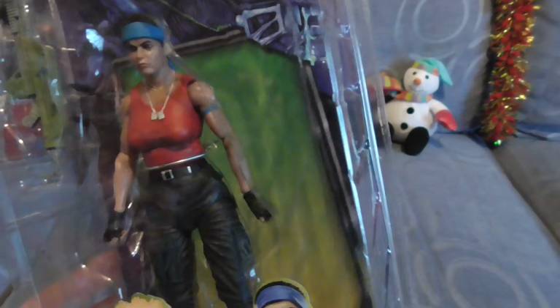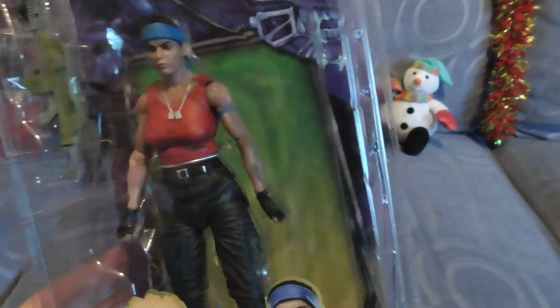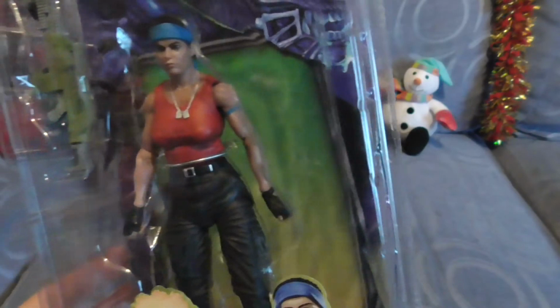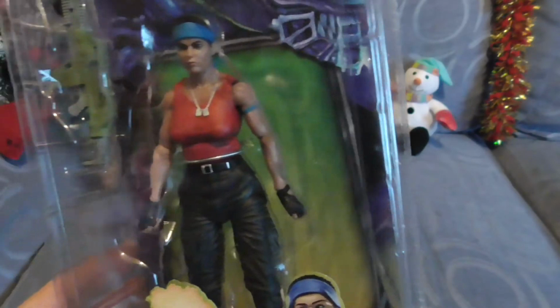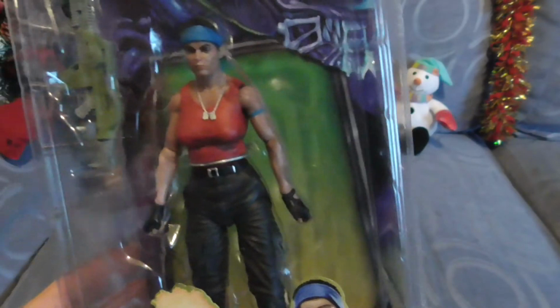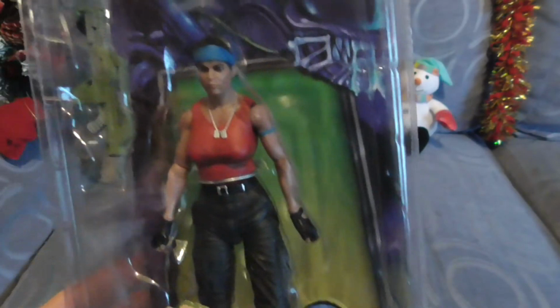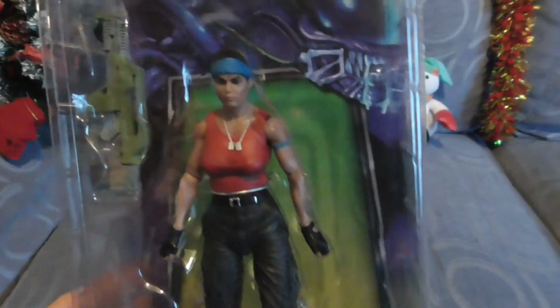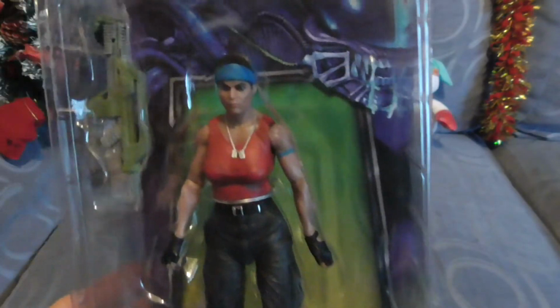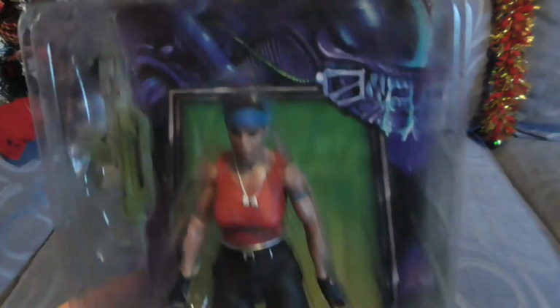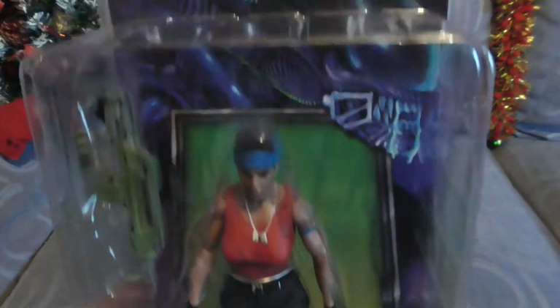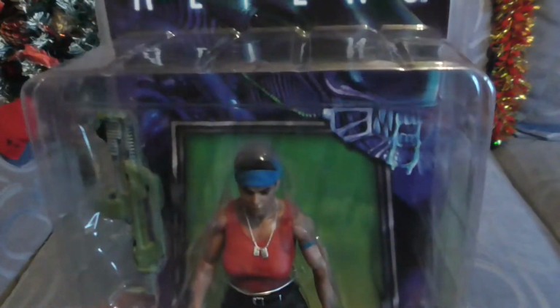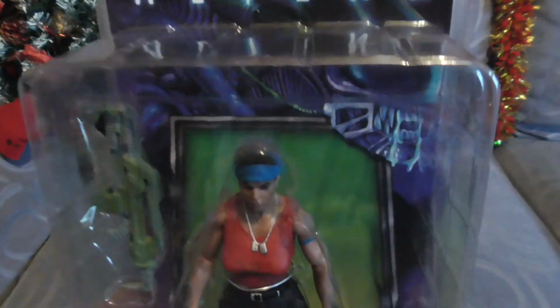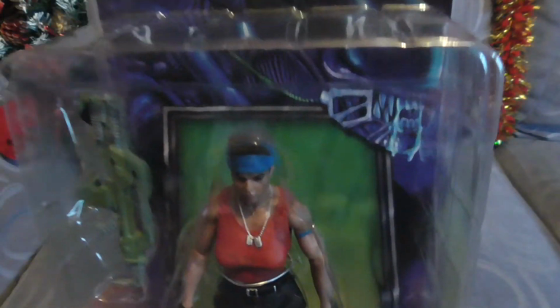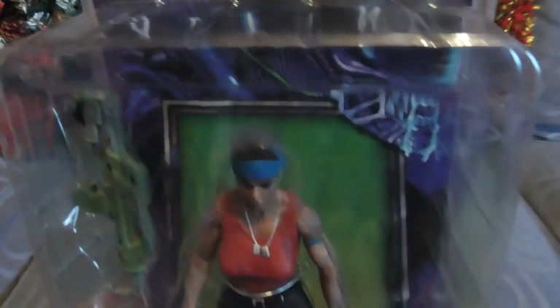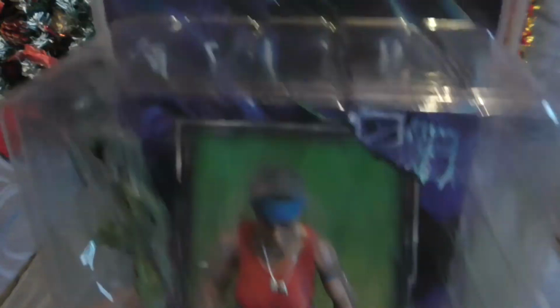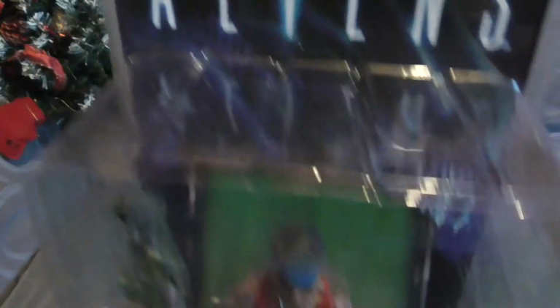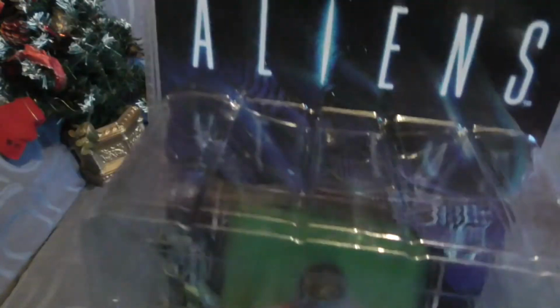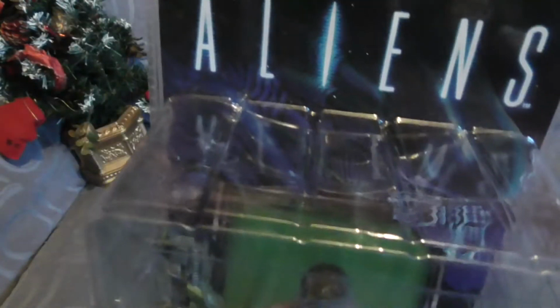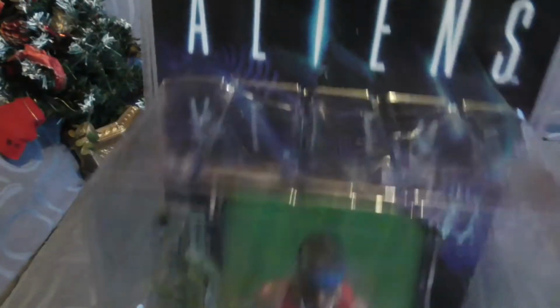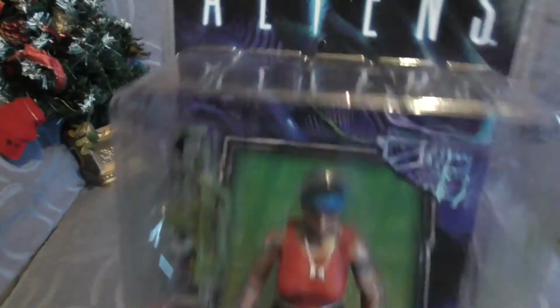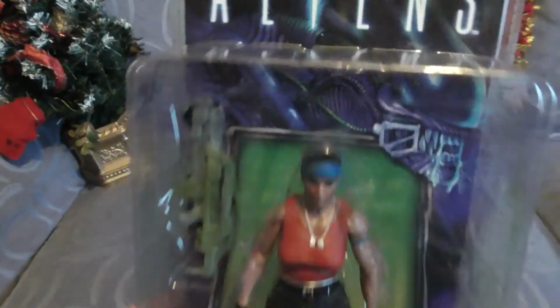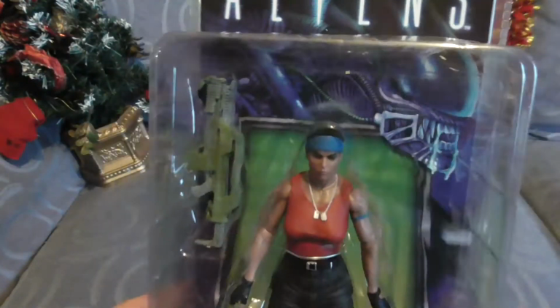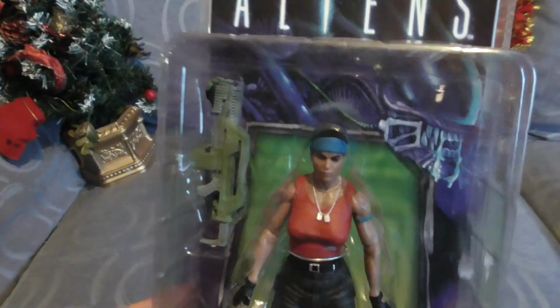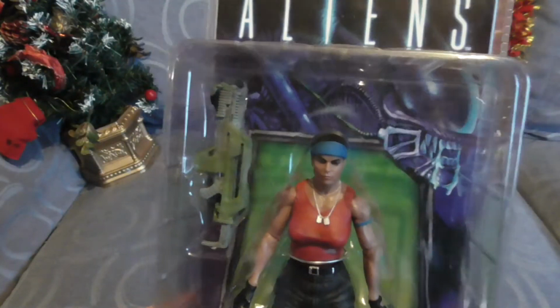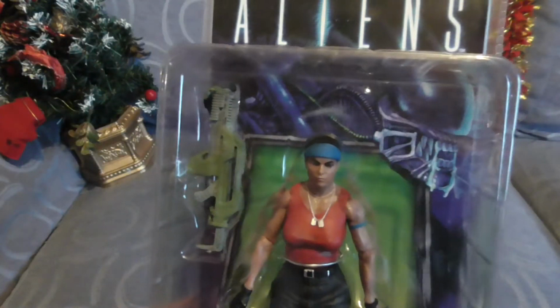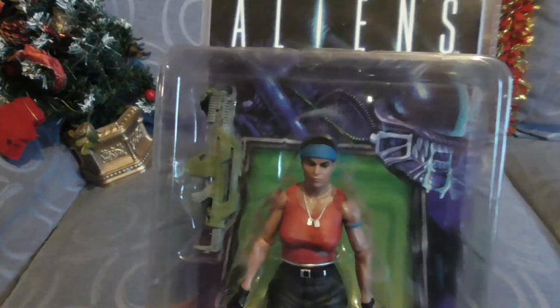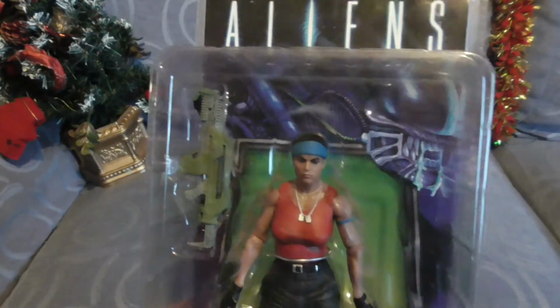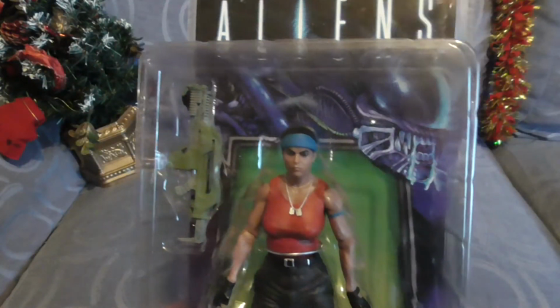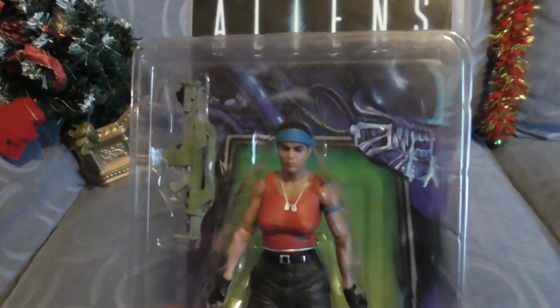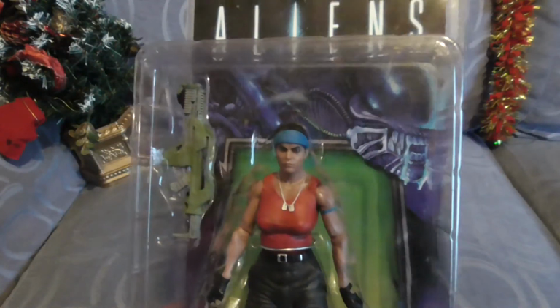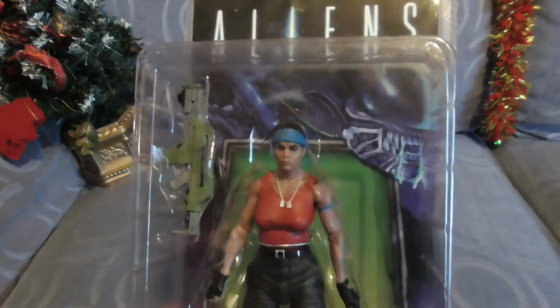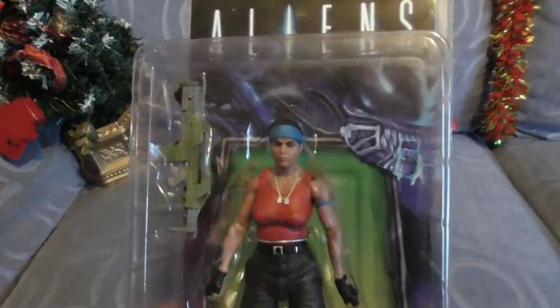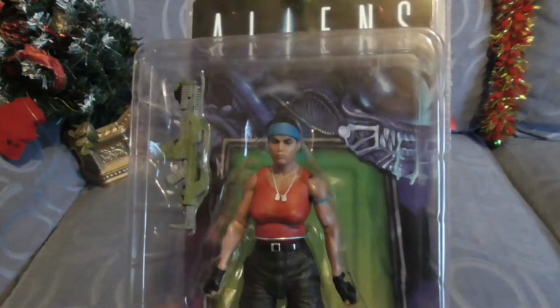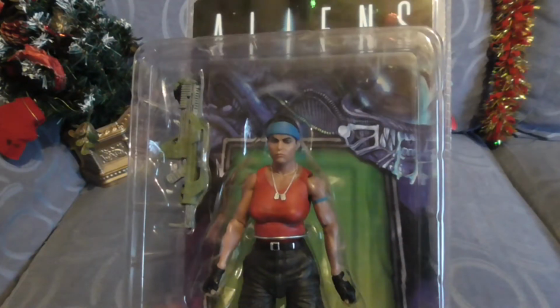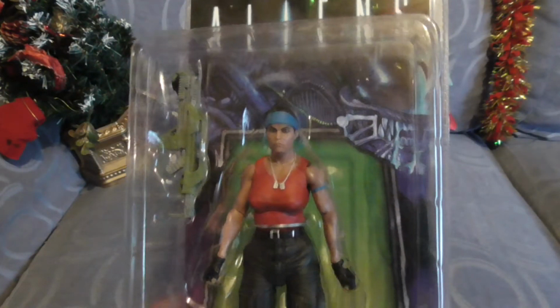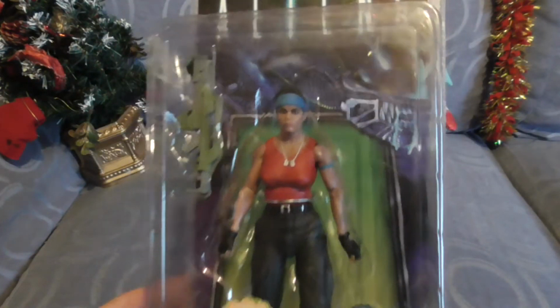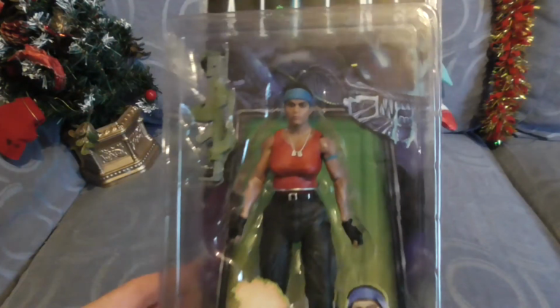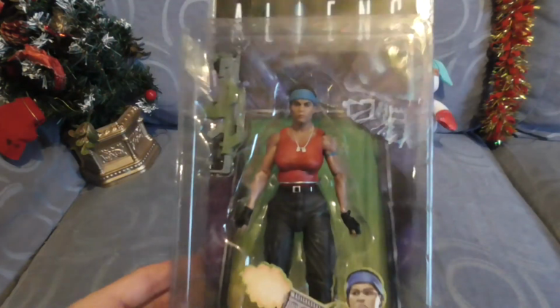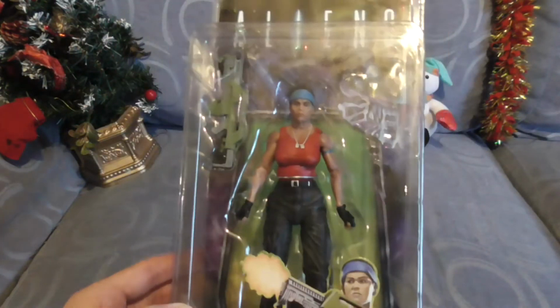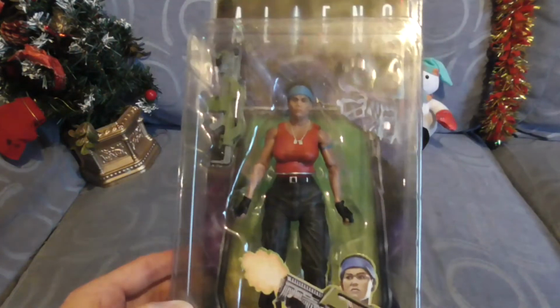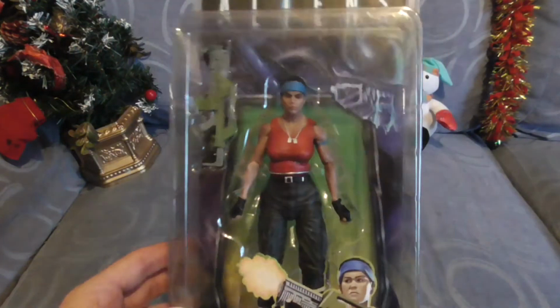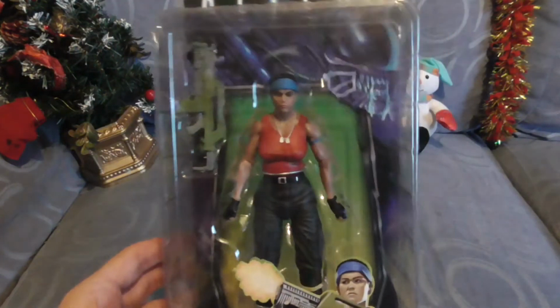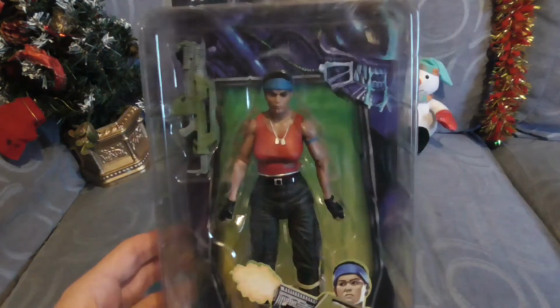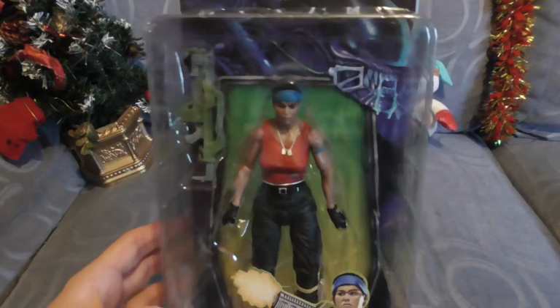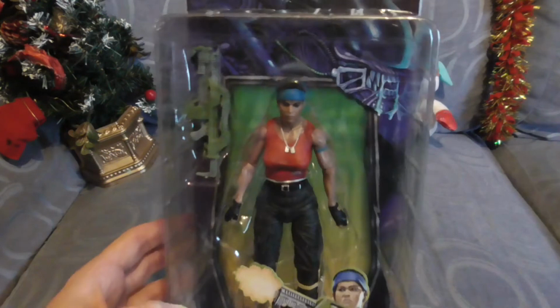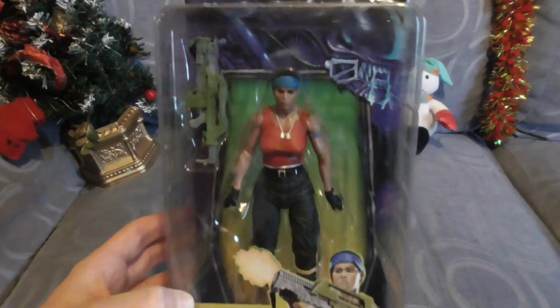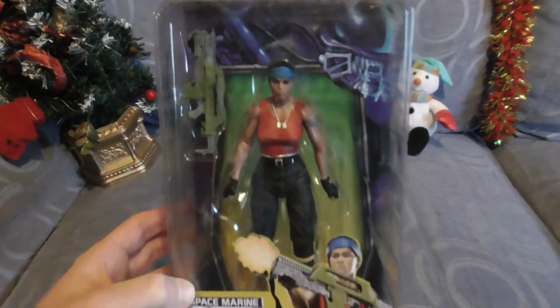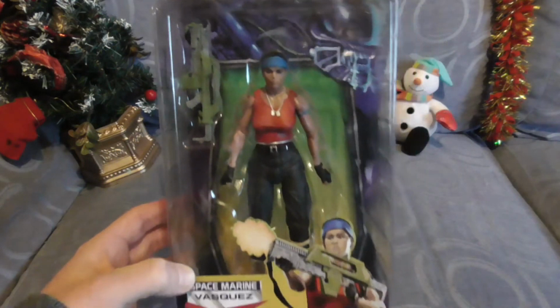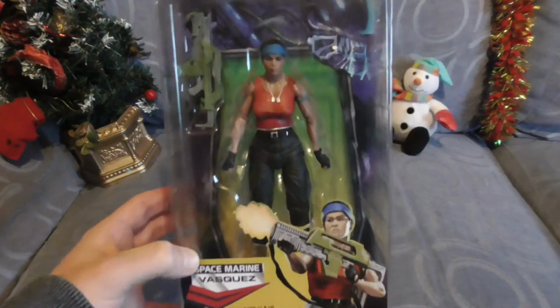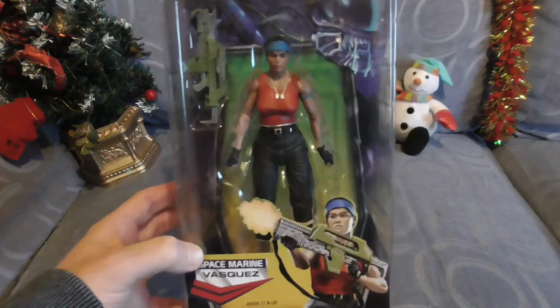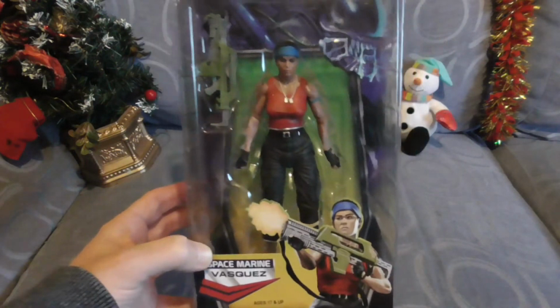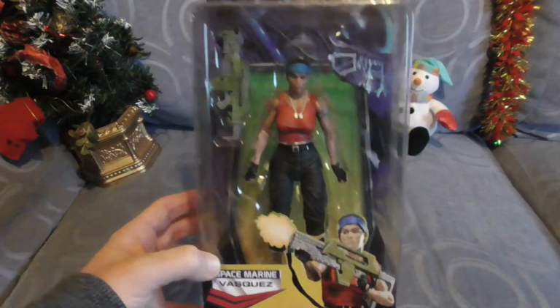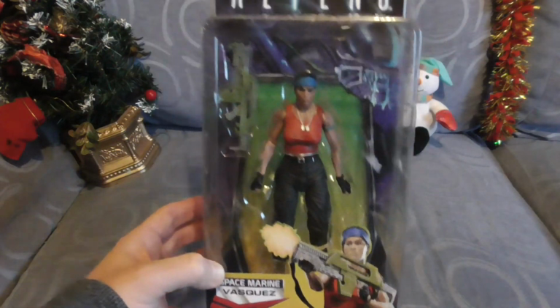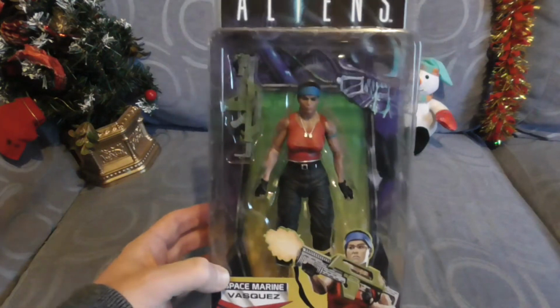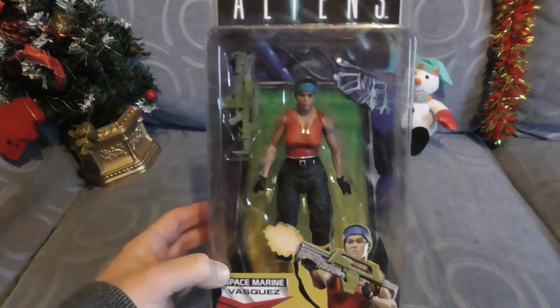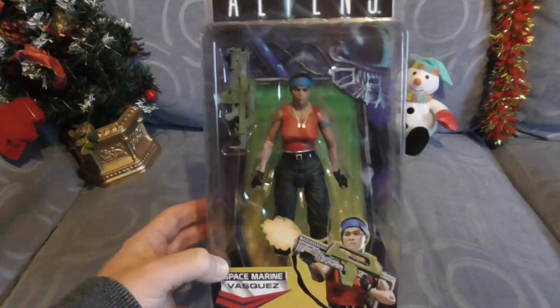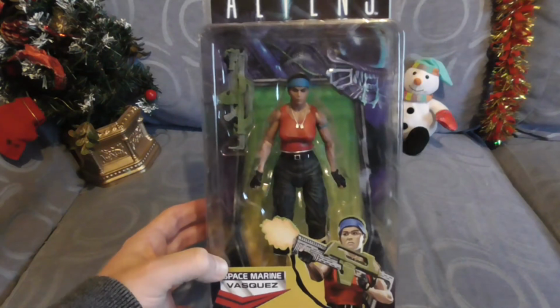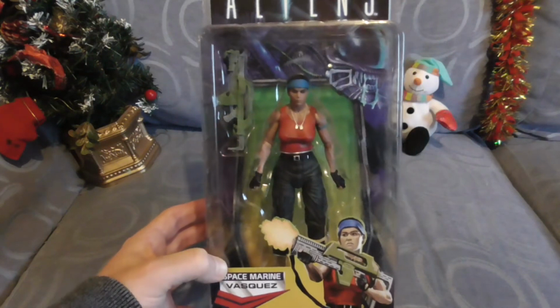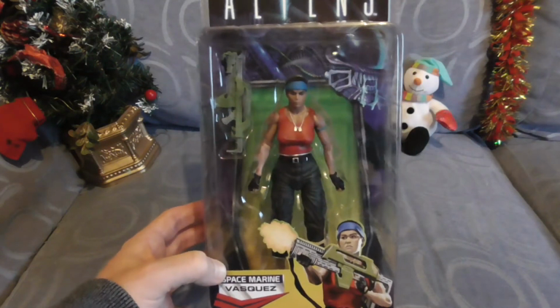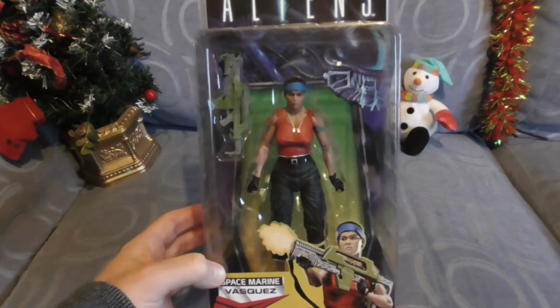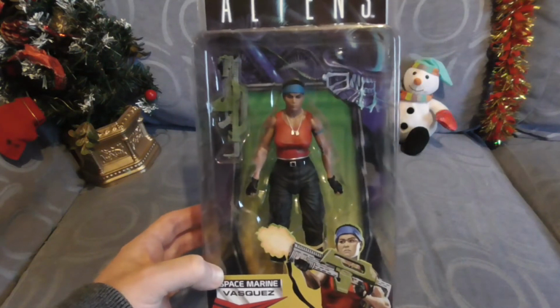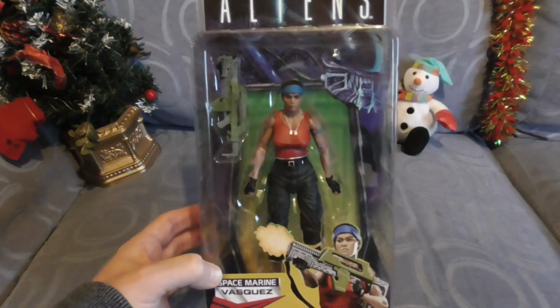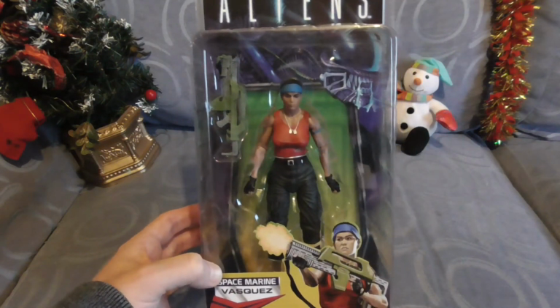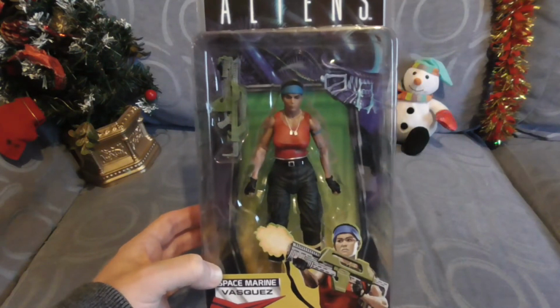This is a figure I'm not going to unbox, but just thought I'd show you guys. Pretty cool.